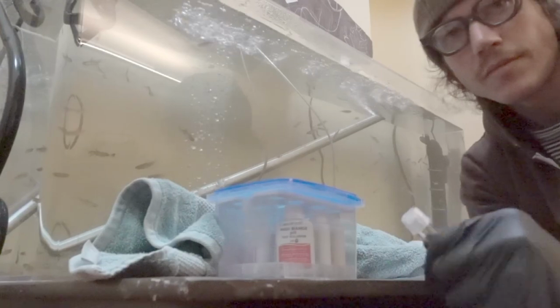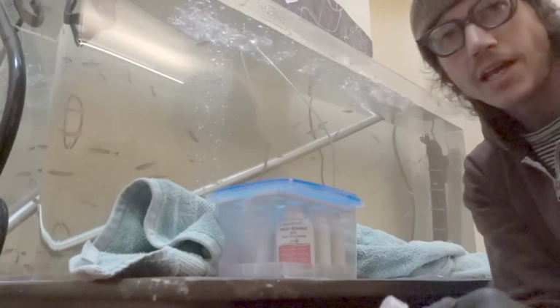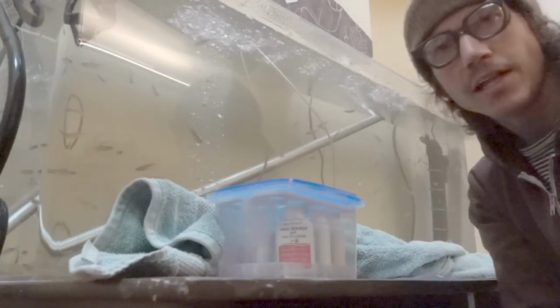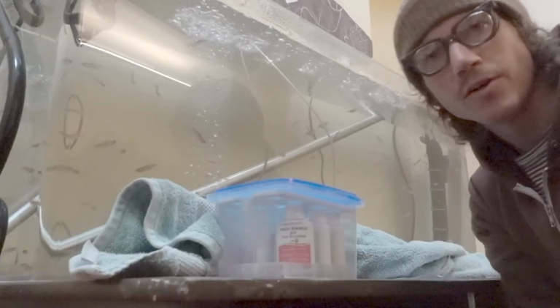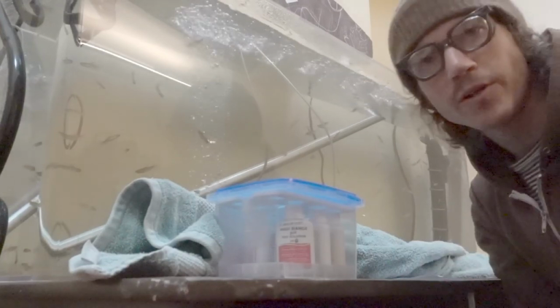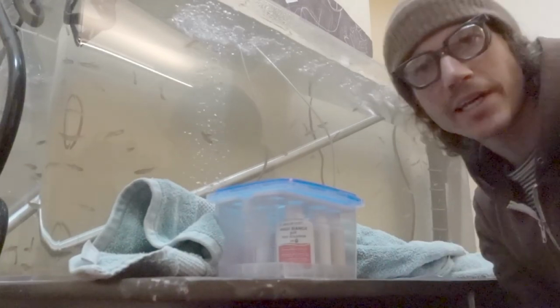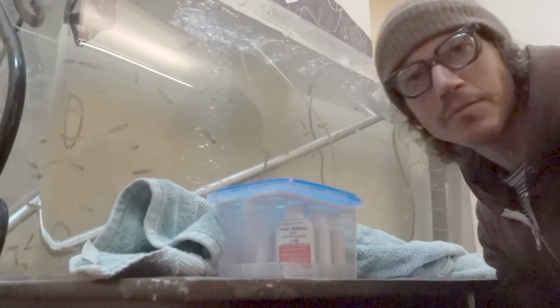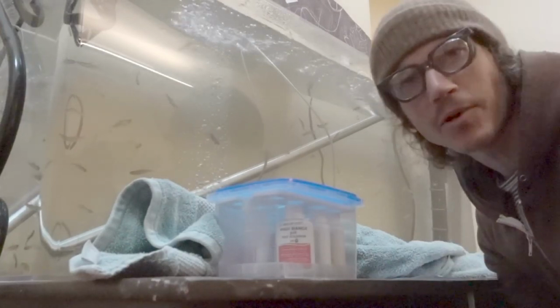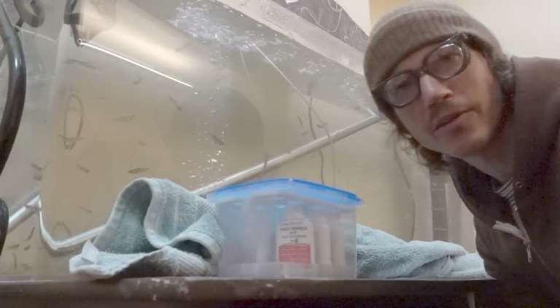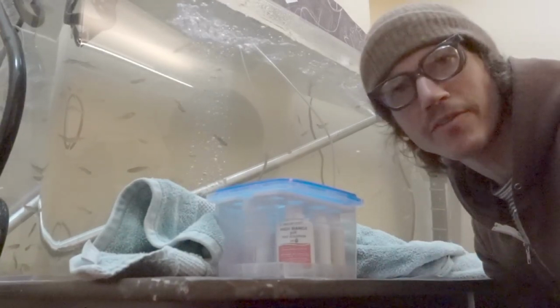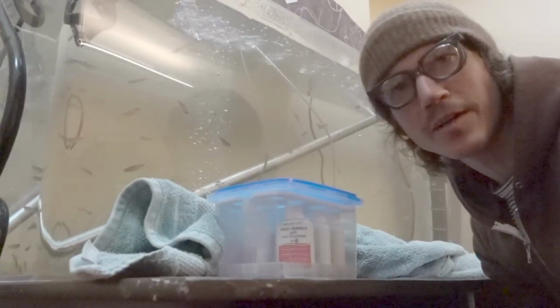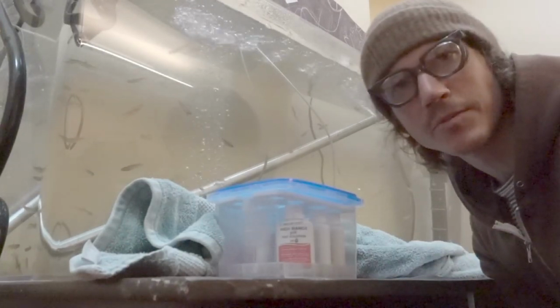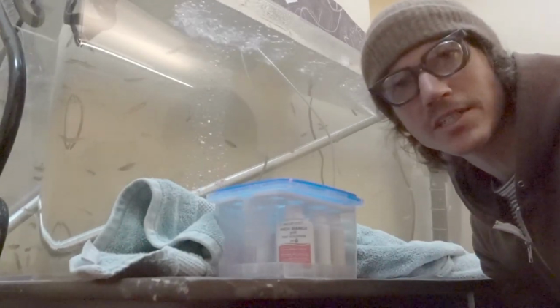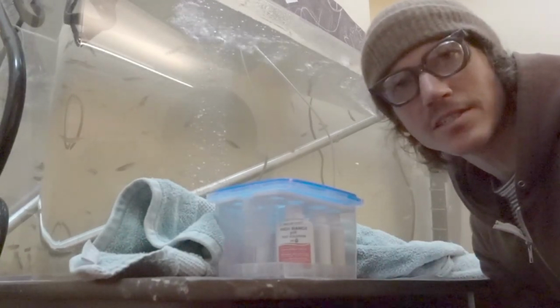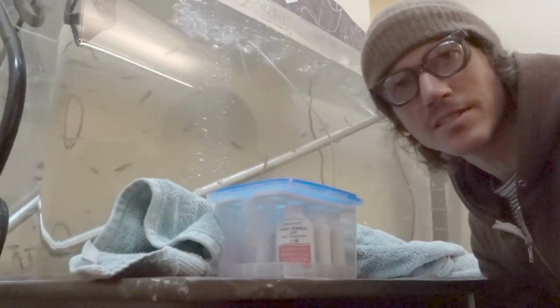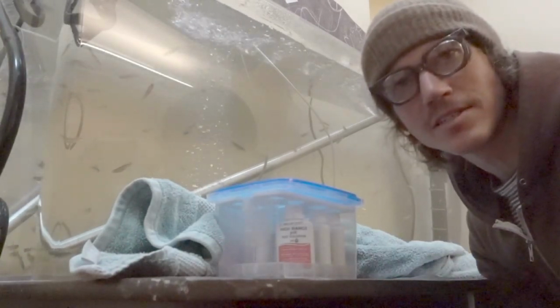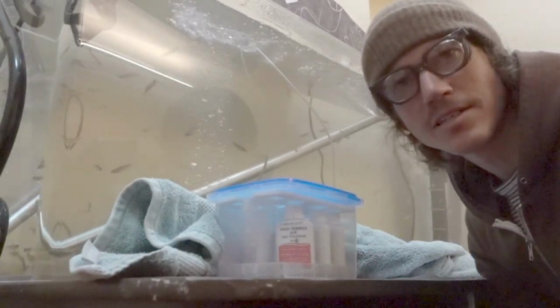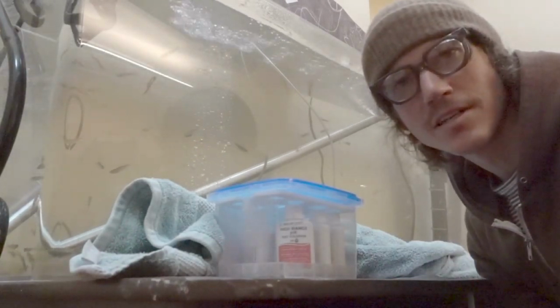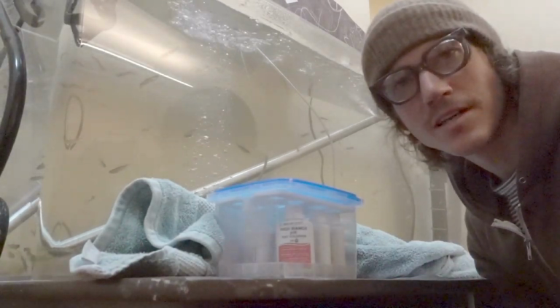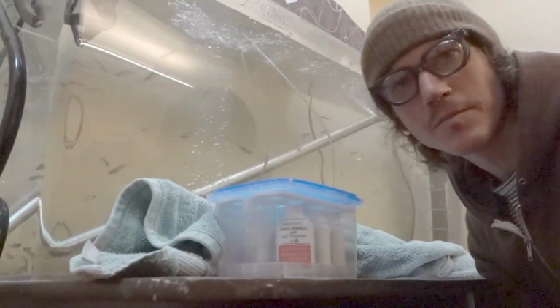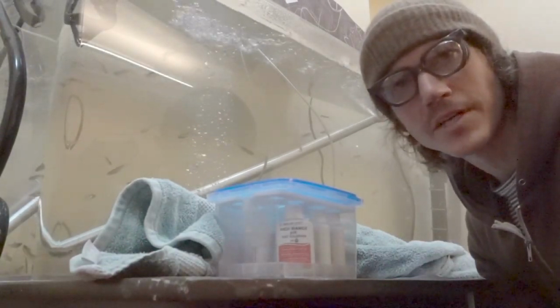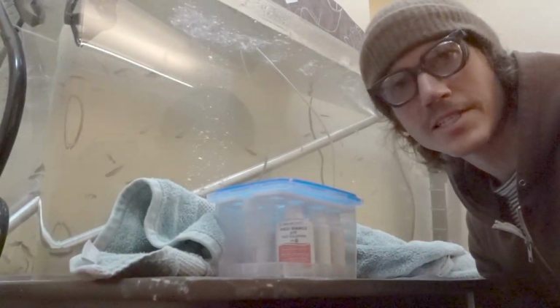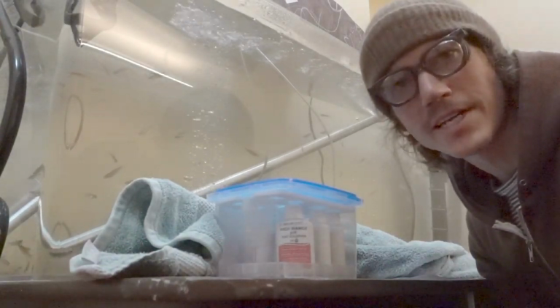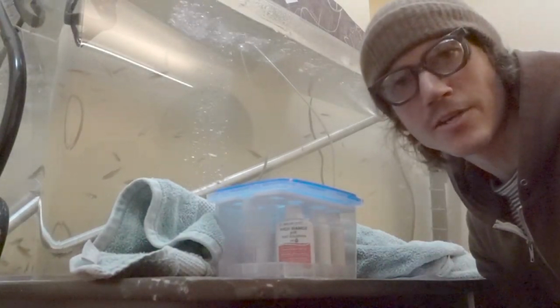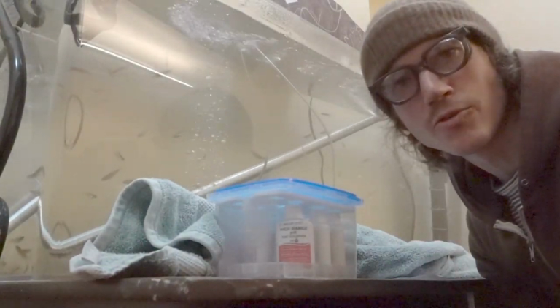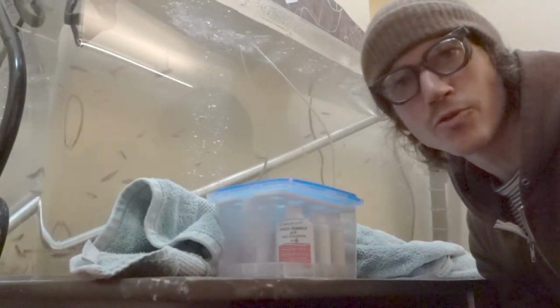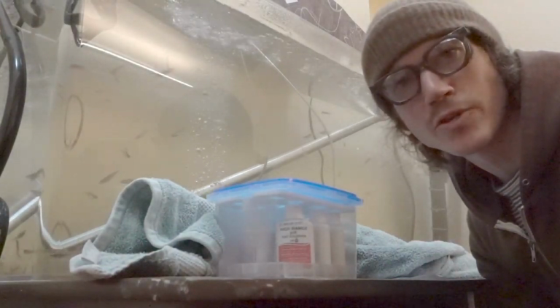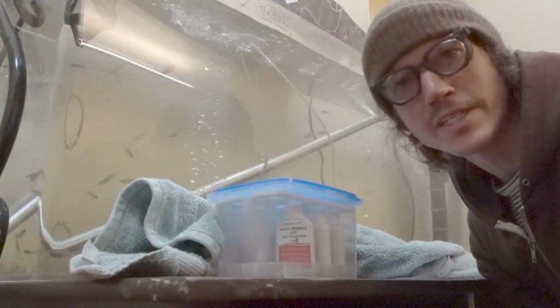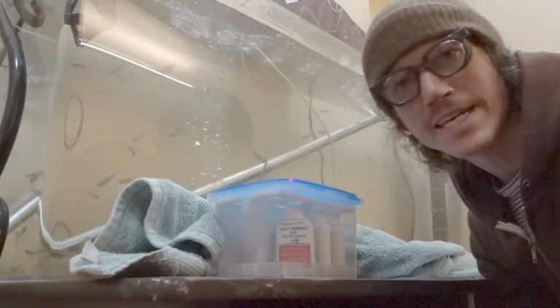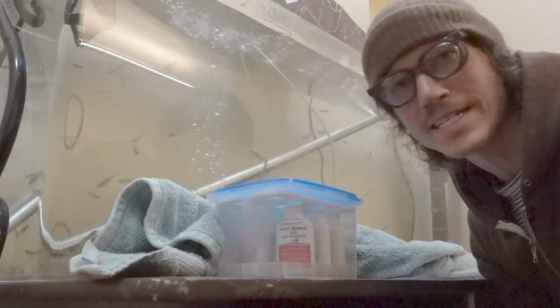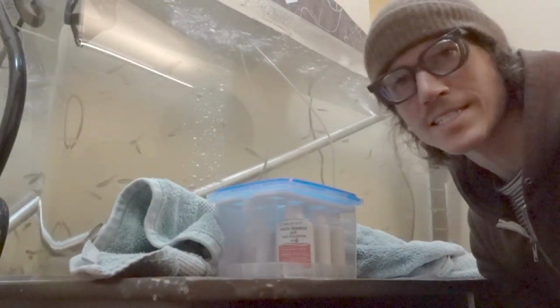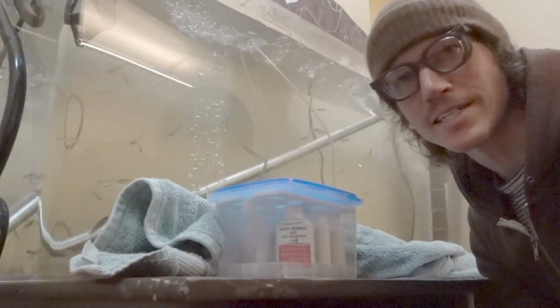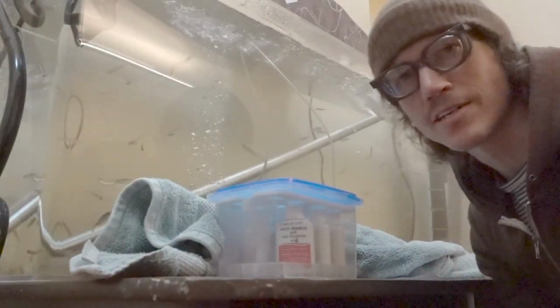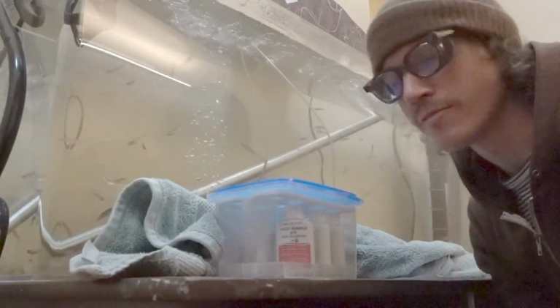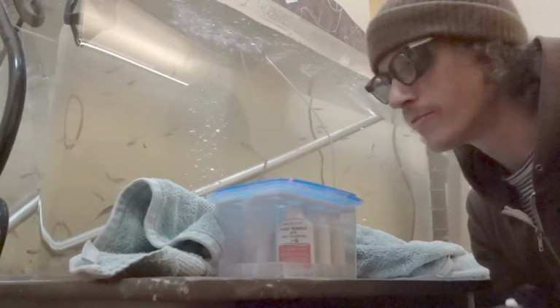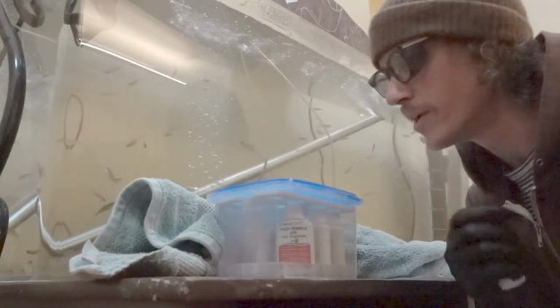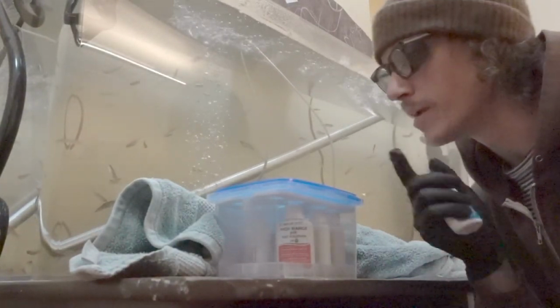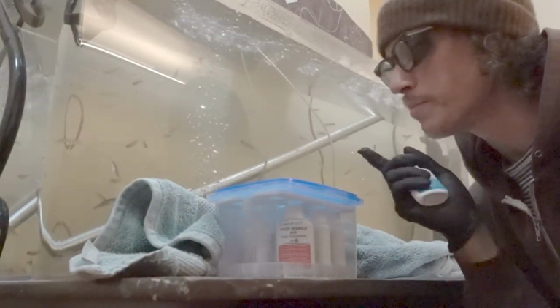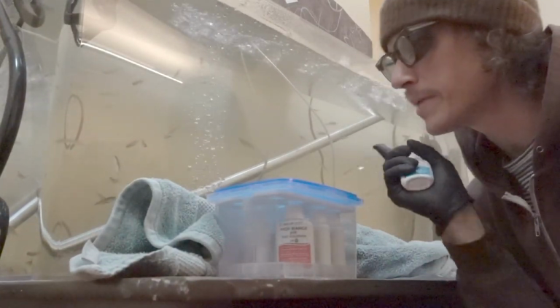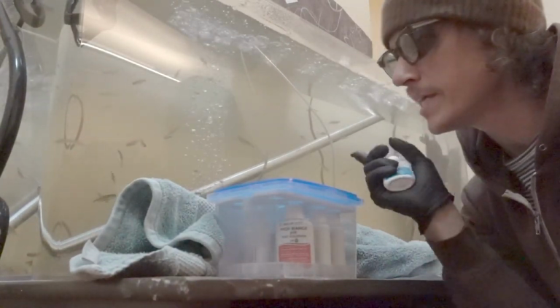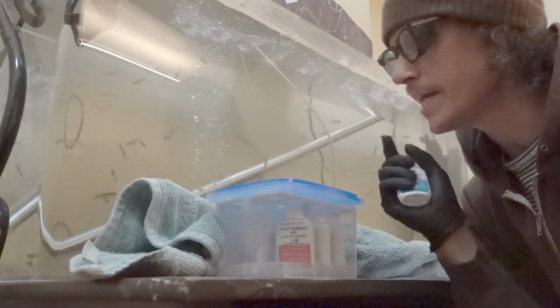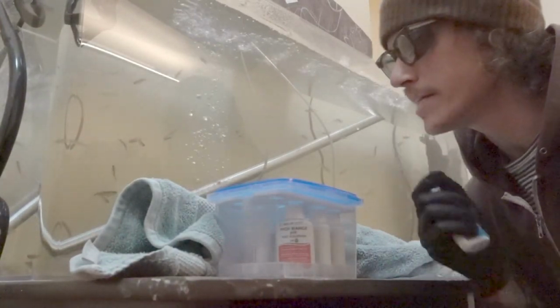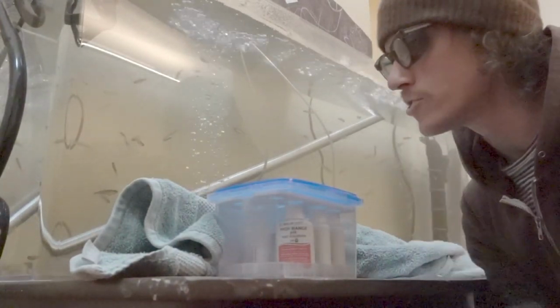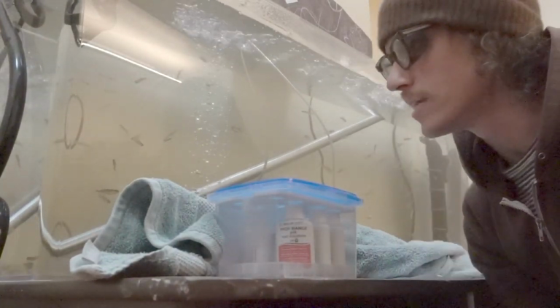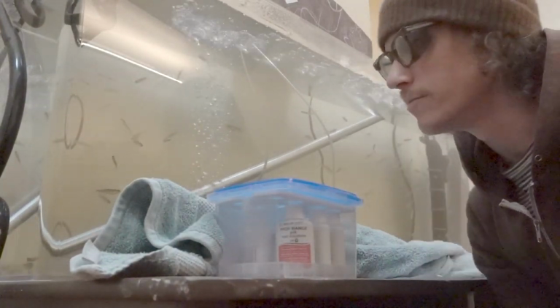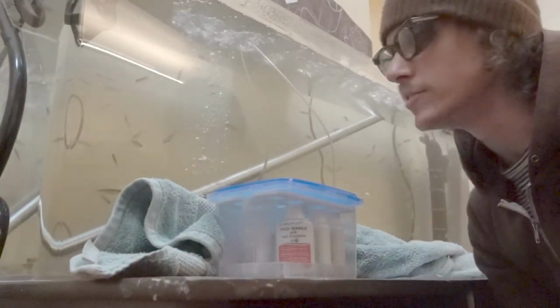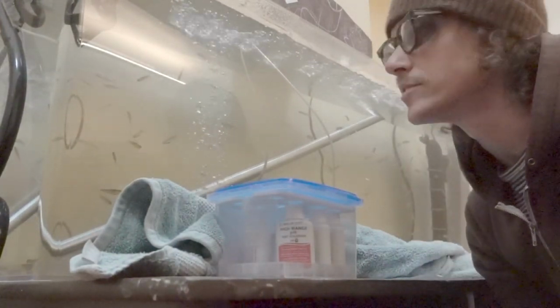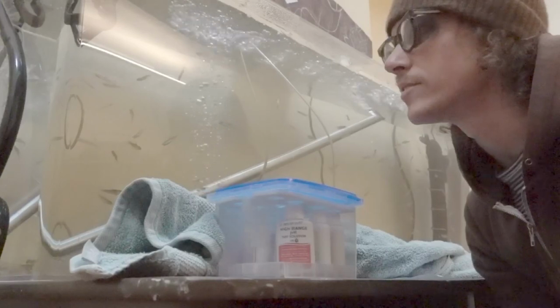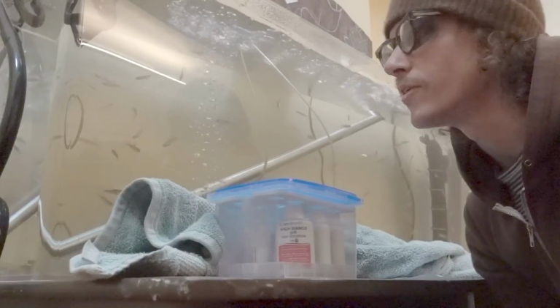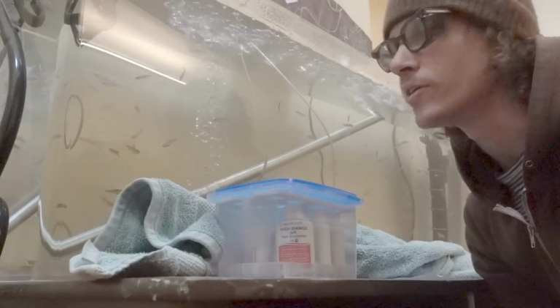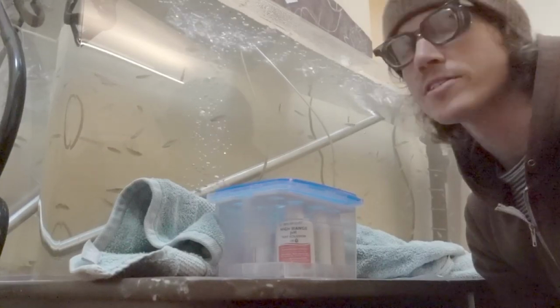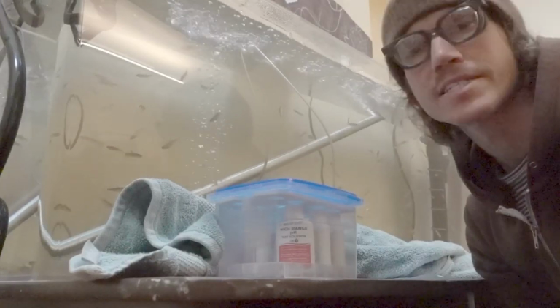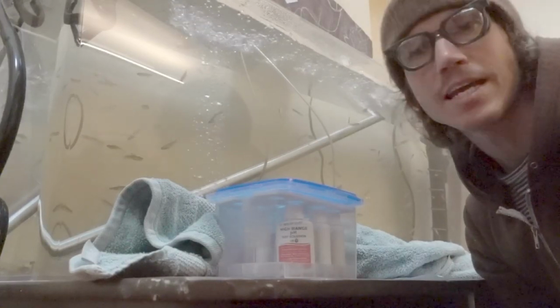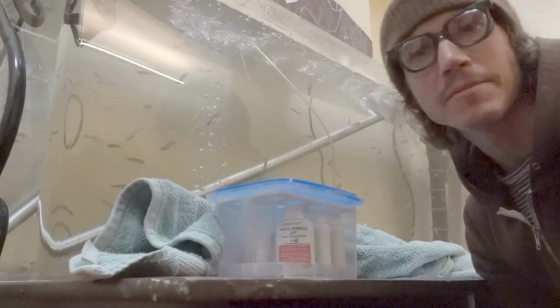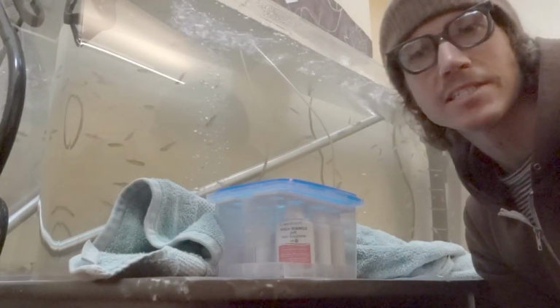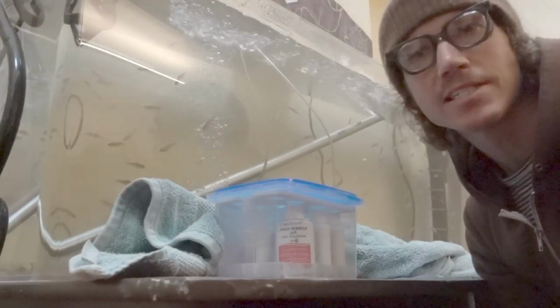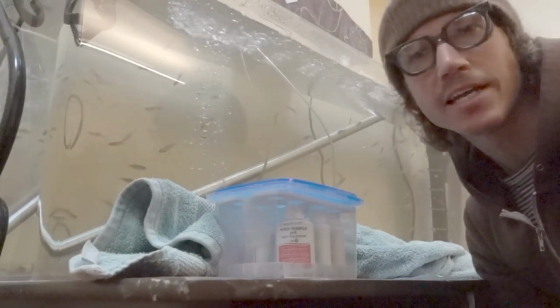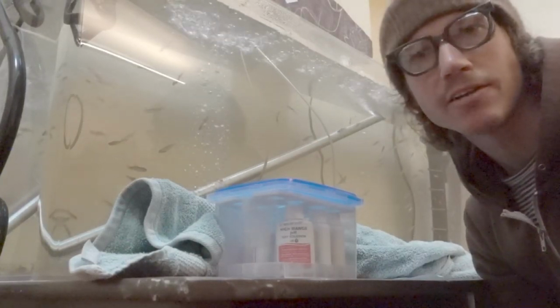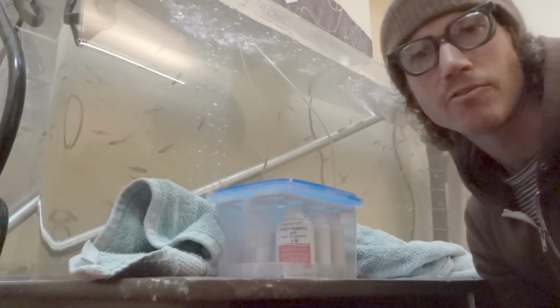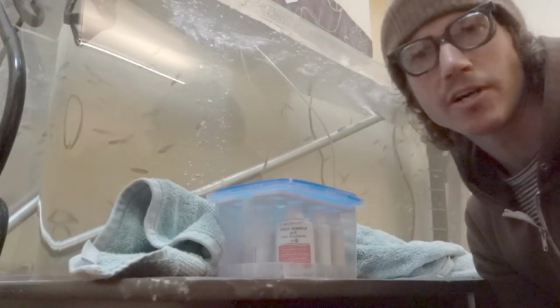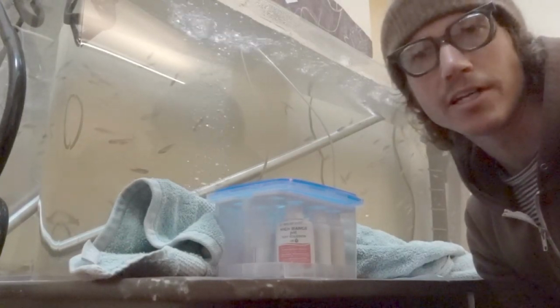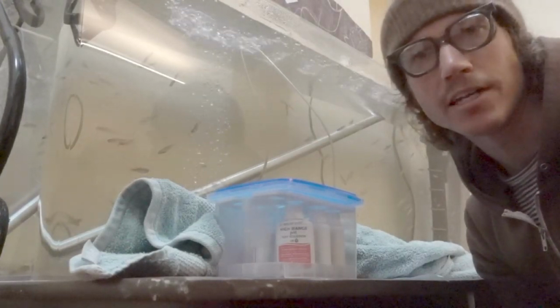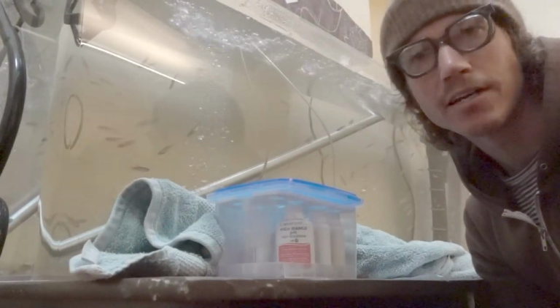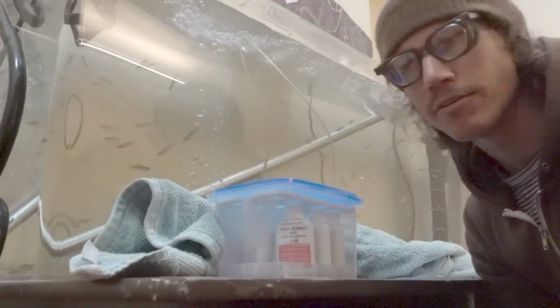Hello Lake and Park families. I'm going to take you through the testing of the pH levels of our salmon tank right now.